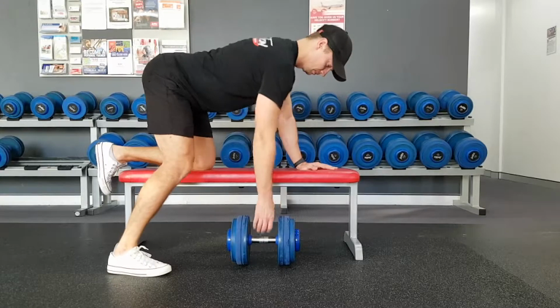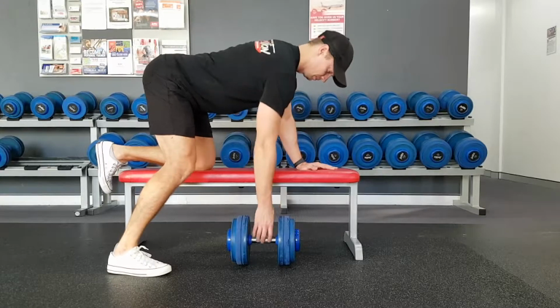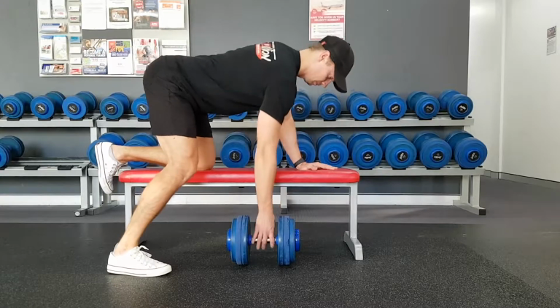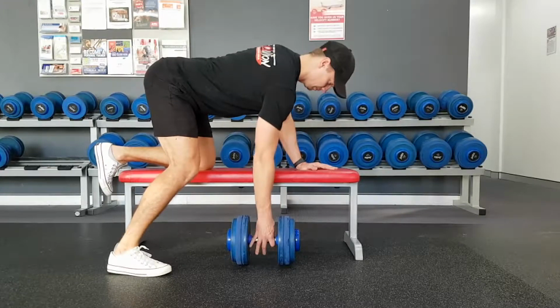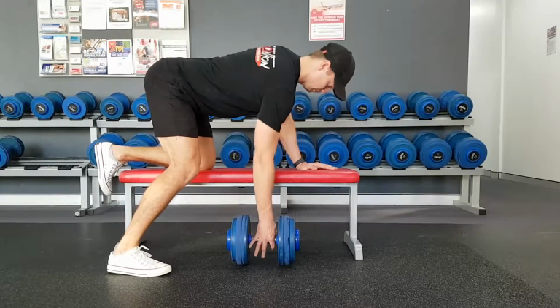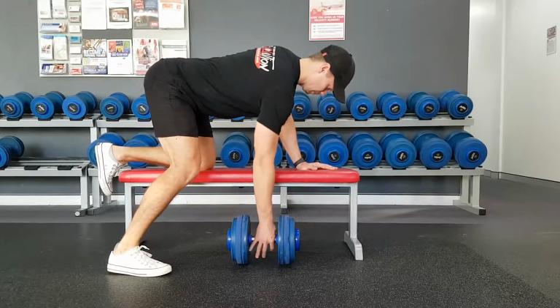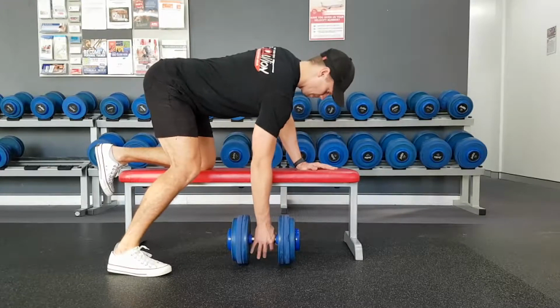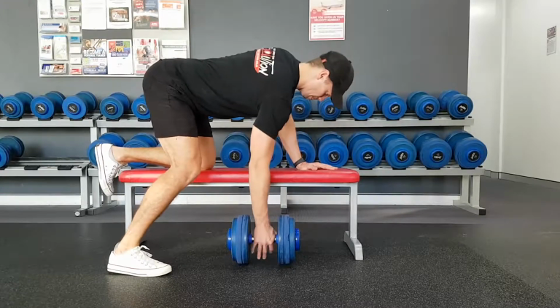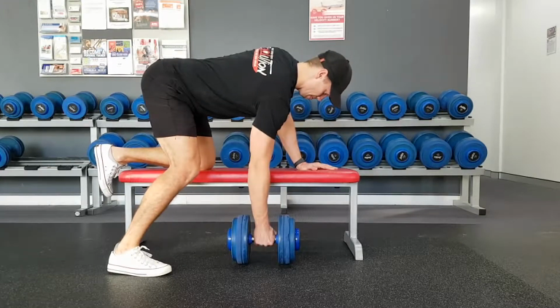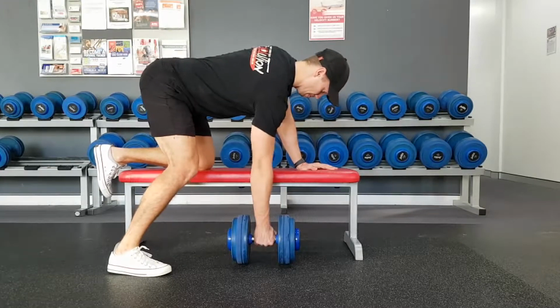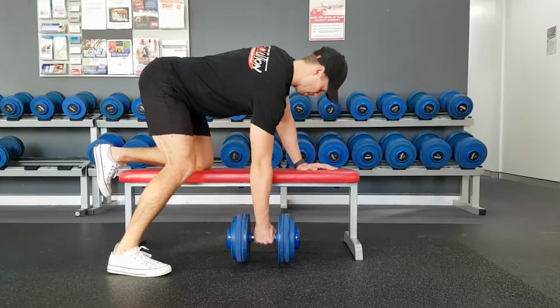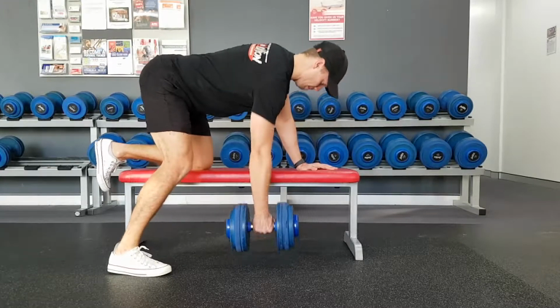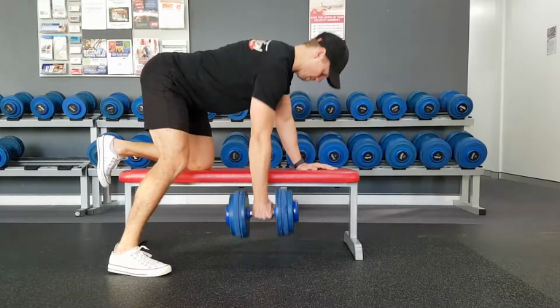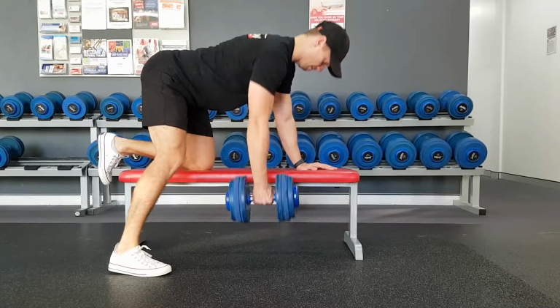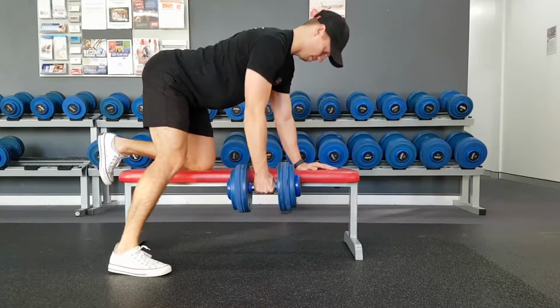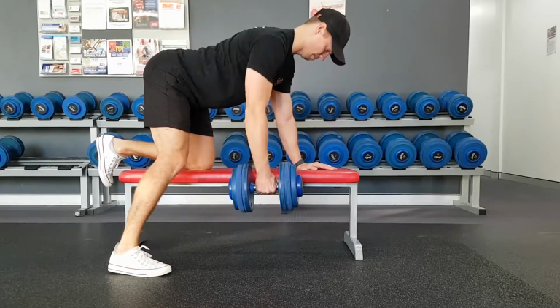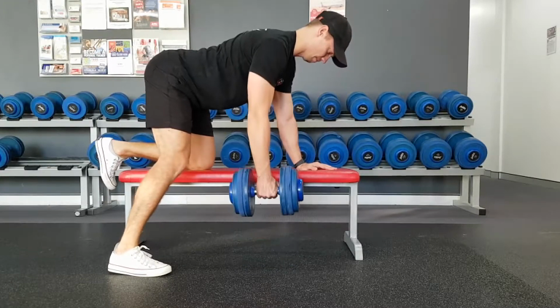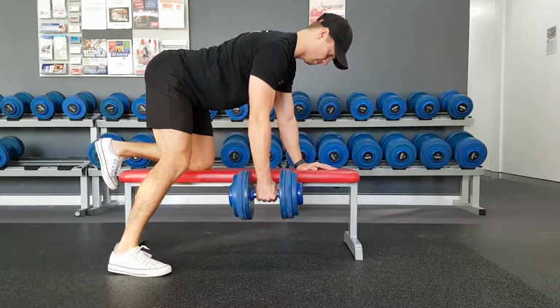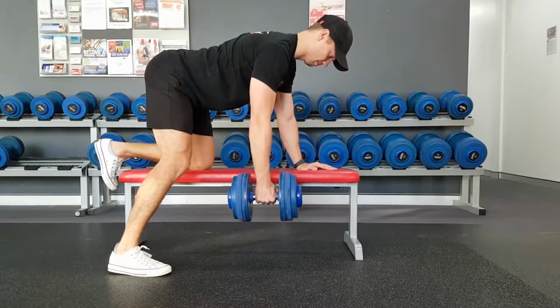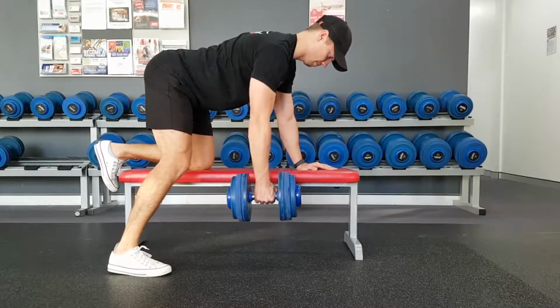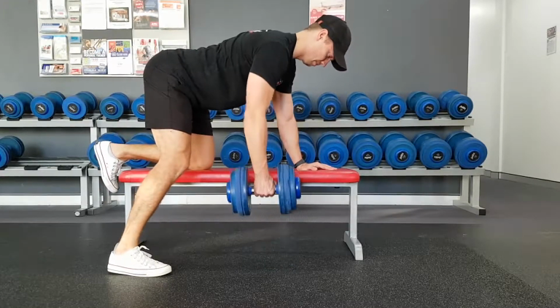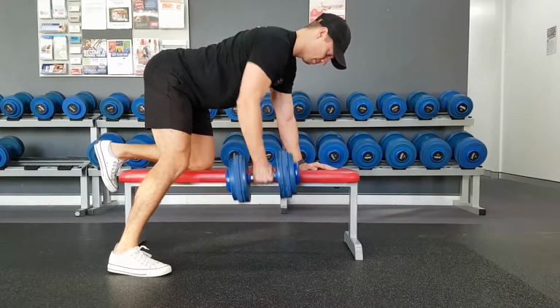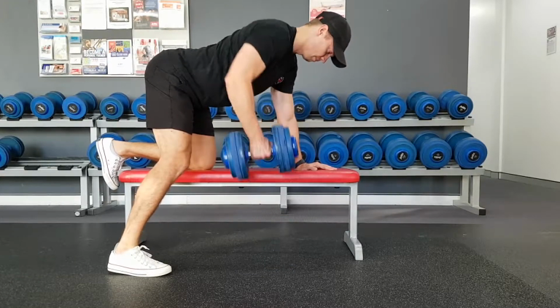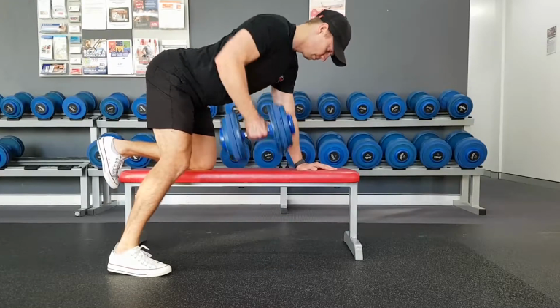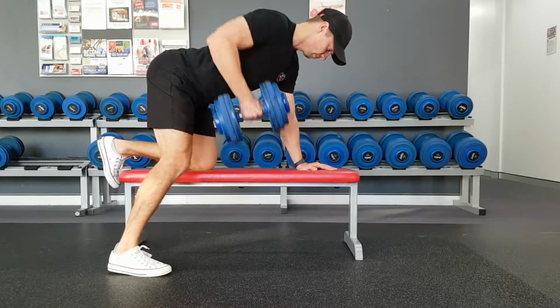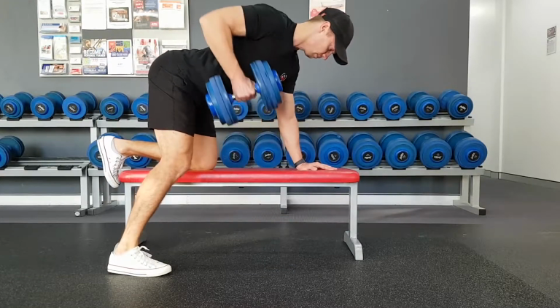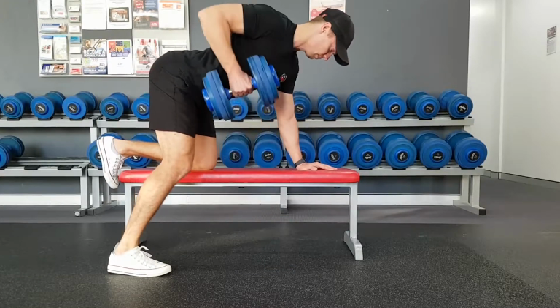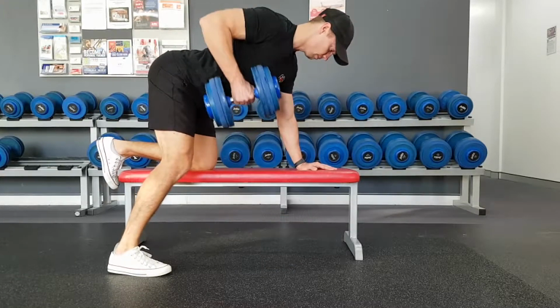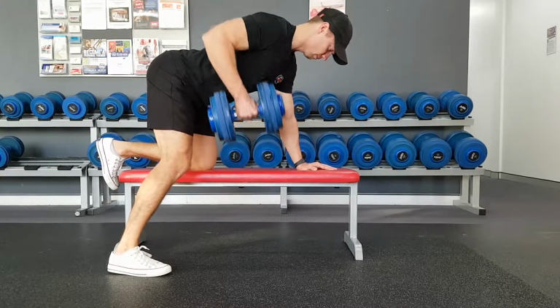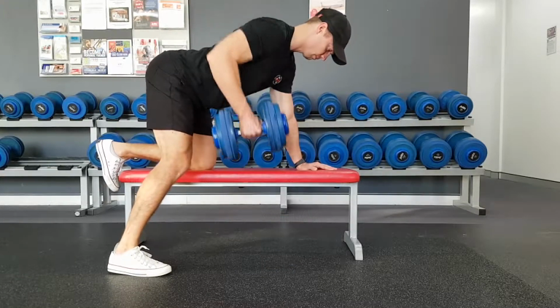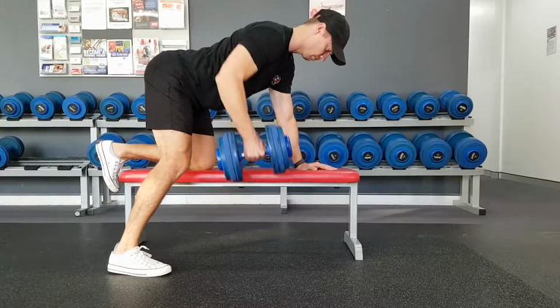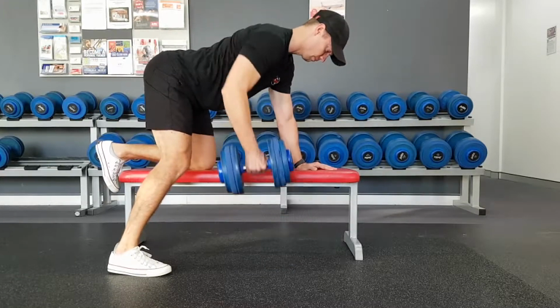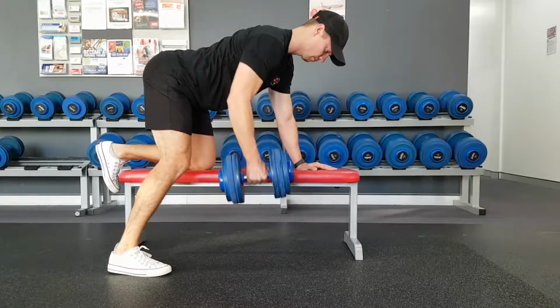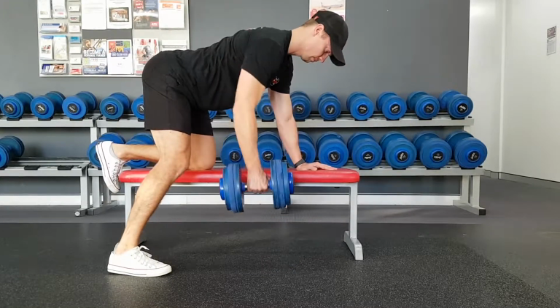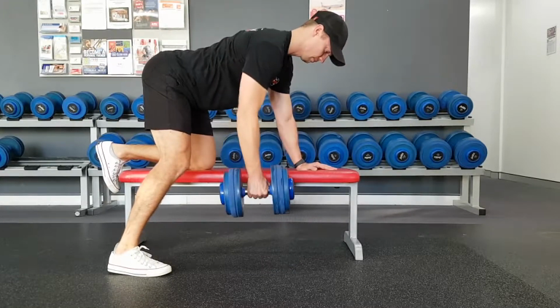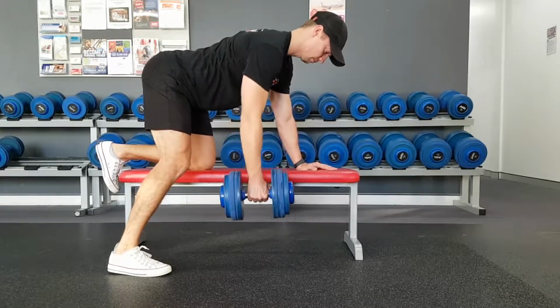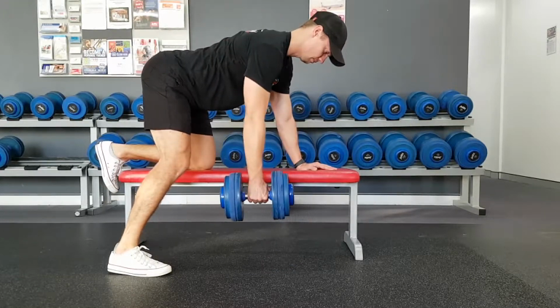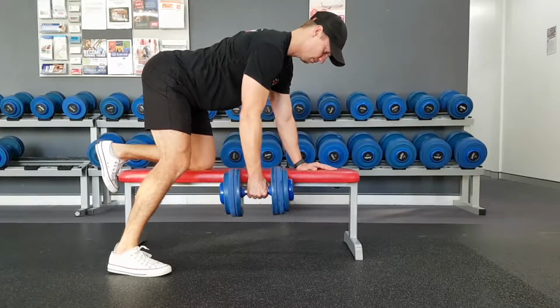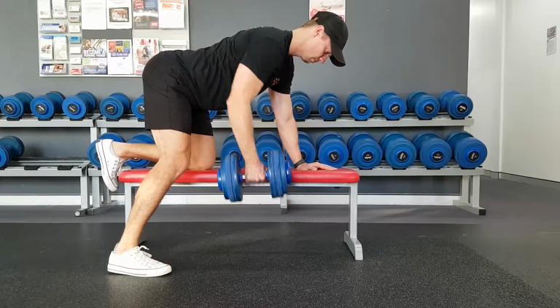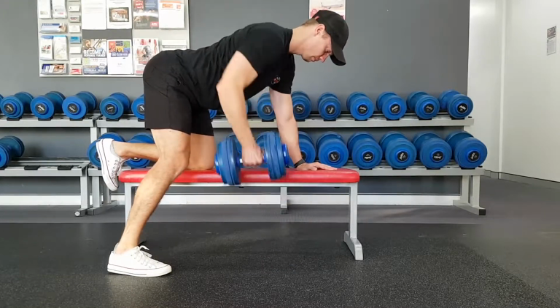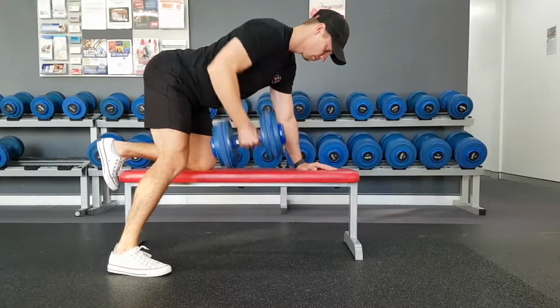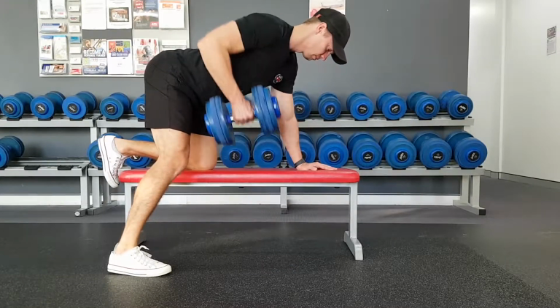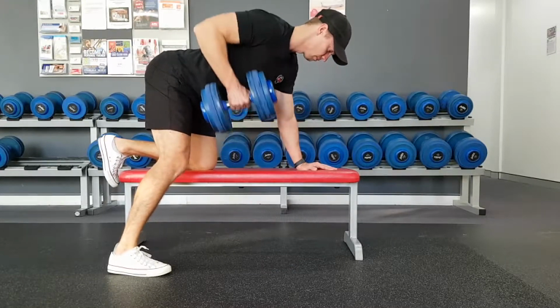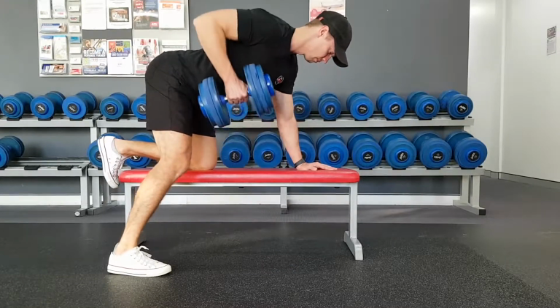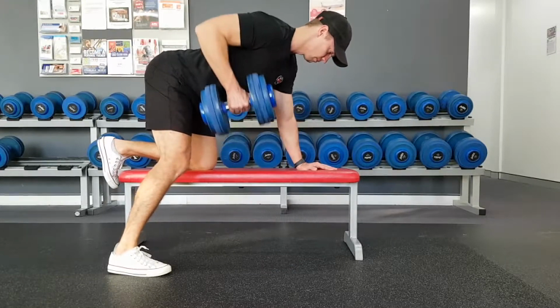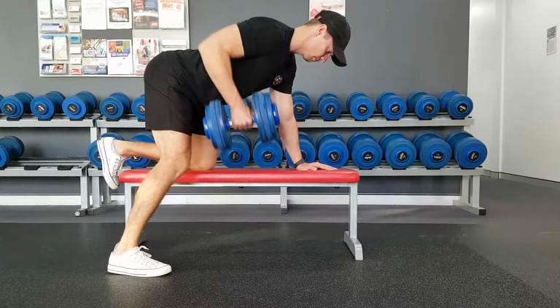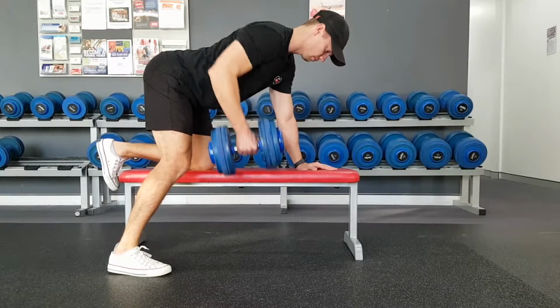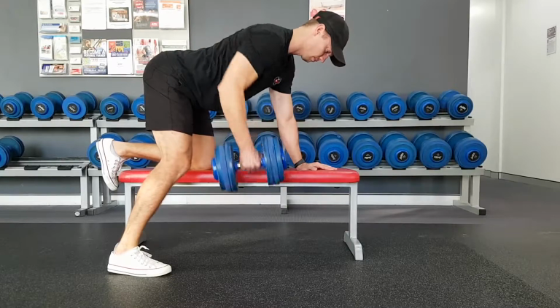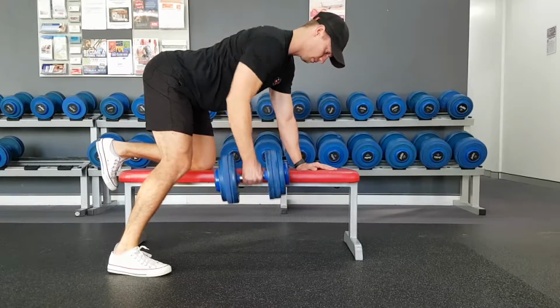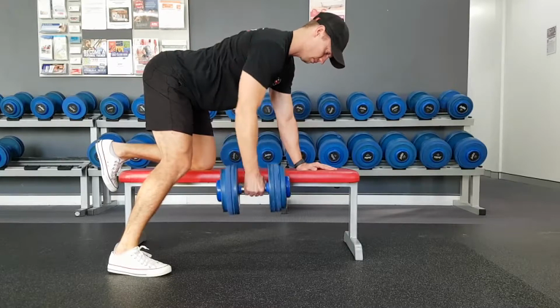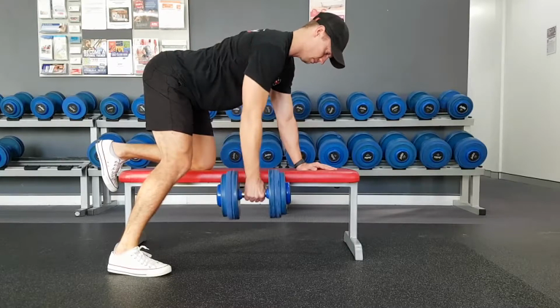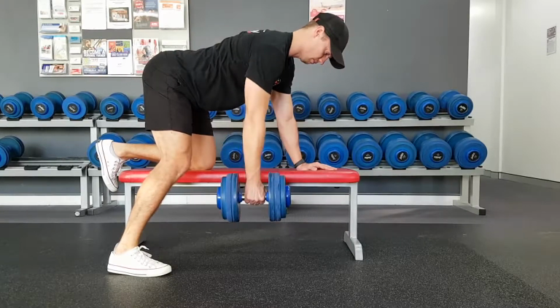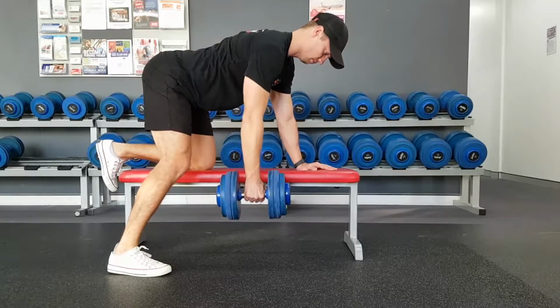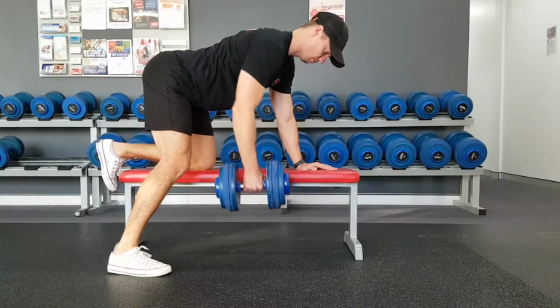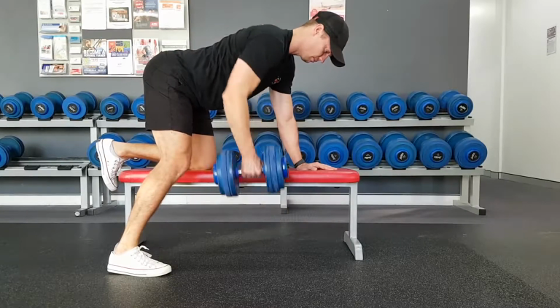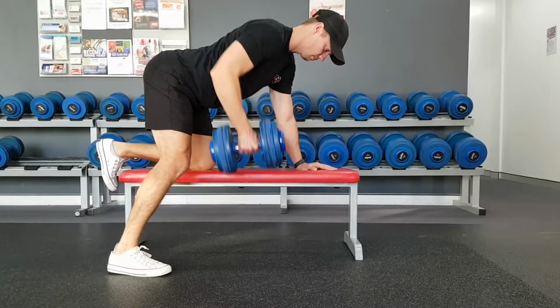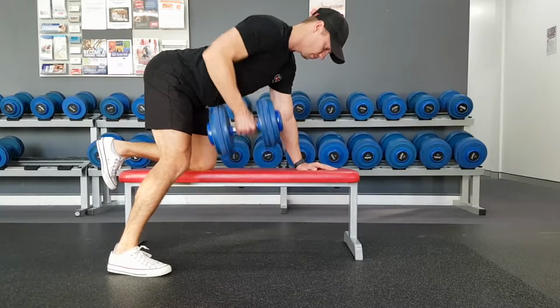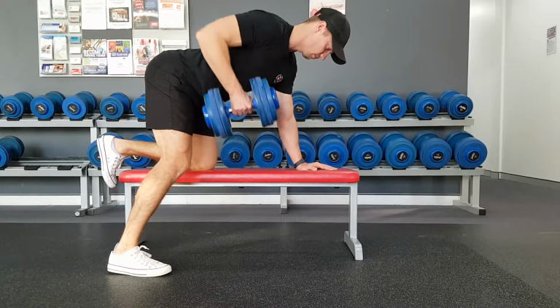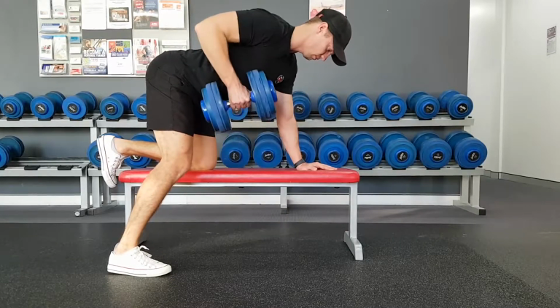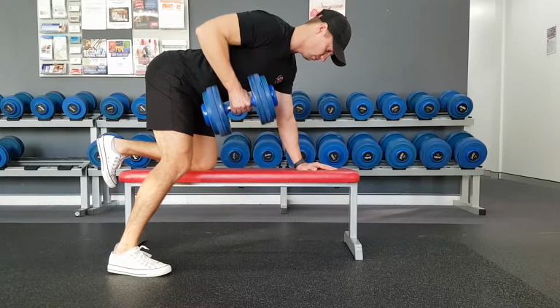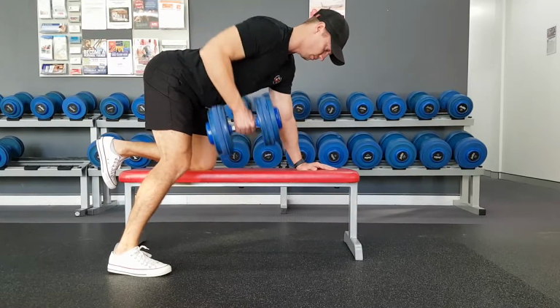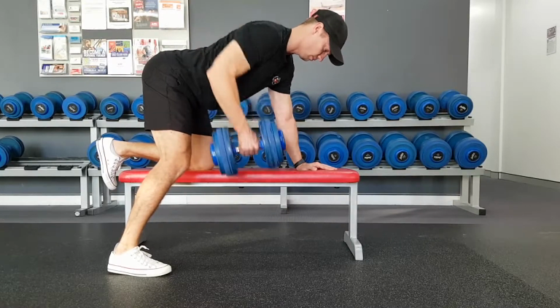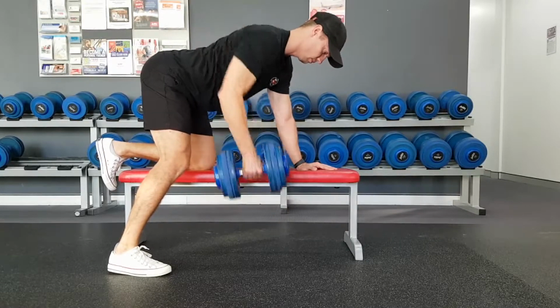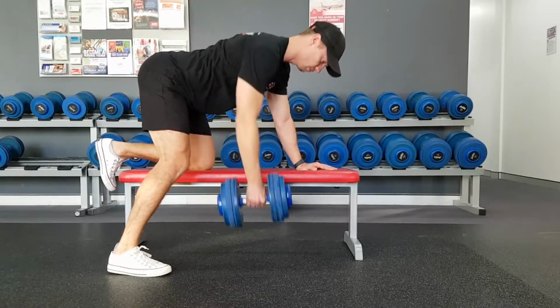All right guys, if you need a hand with this or any other exercises, let me know. In the meantime, good luck with your training — see you in the gym soon.